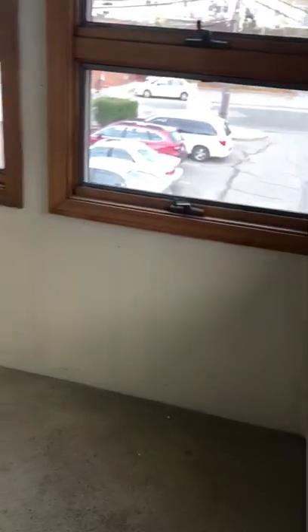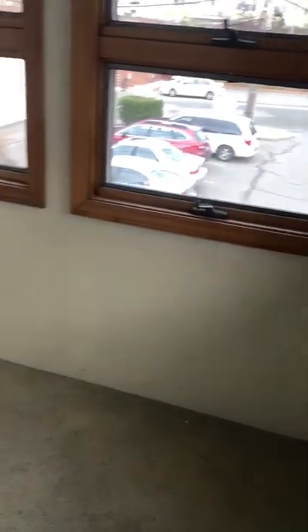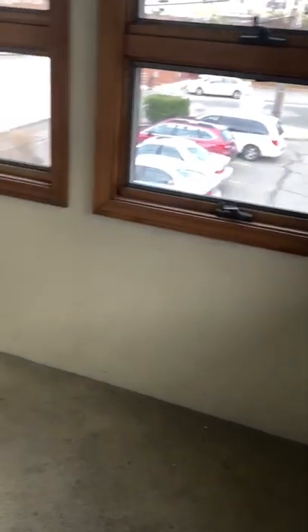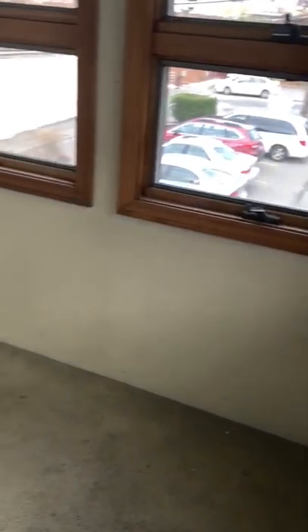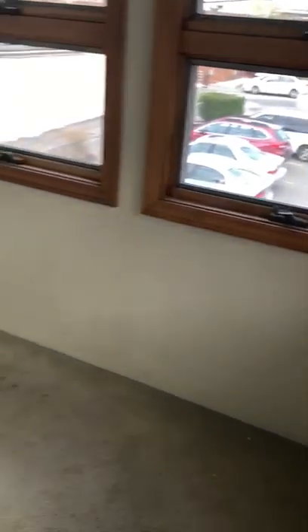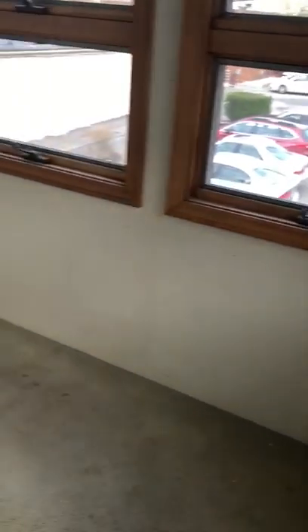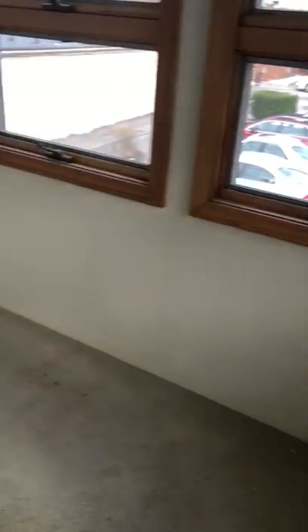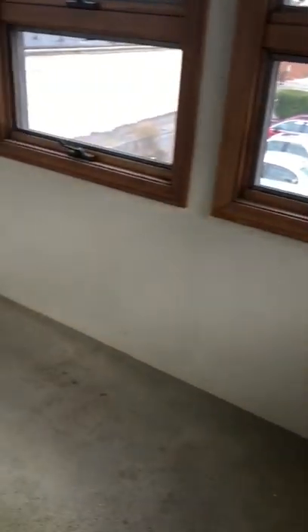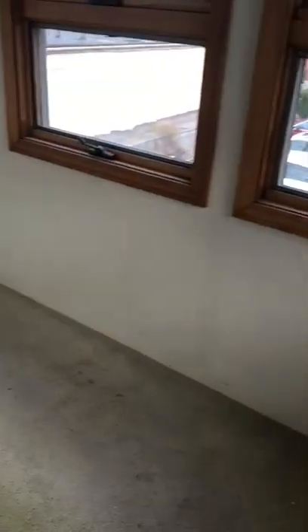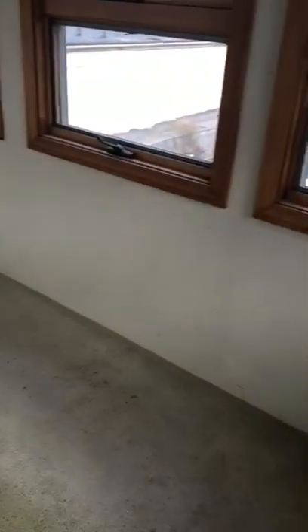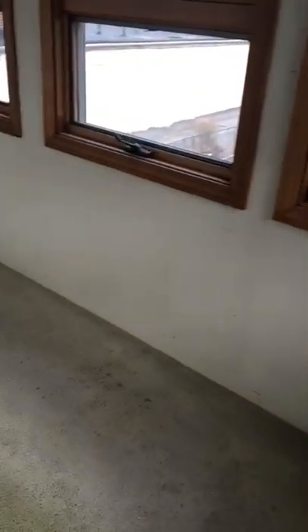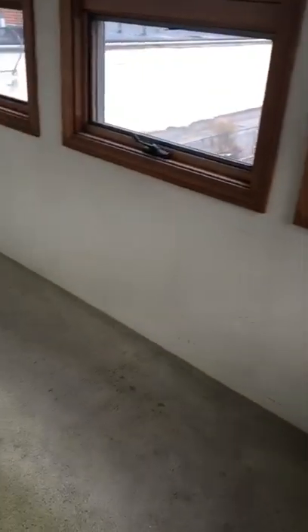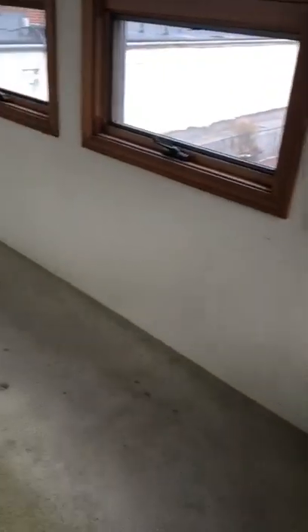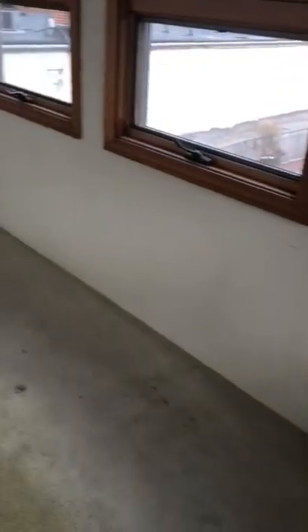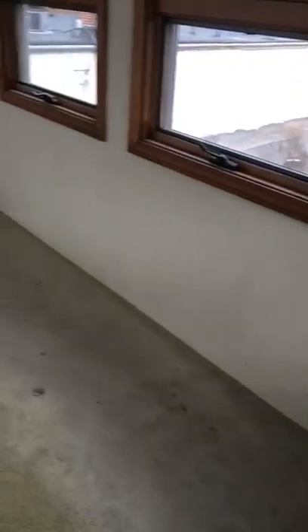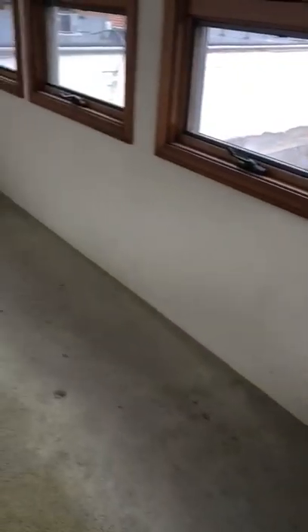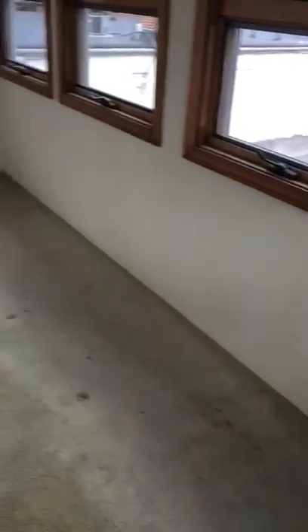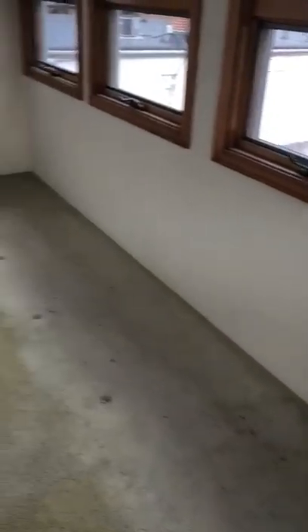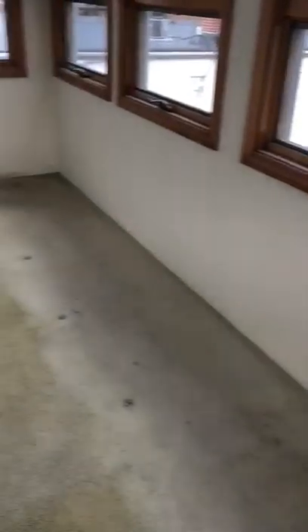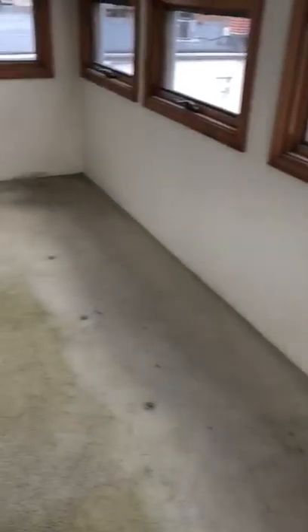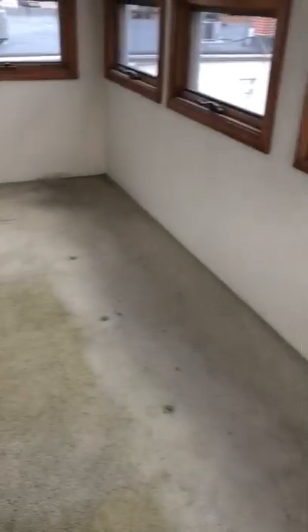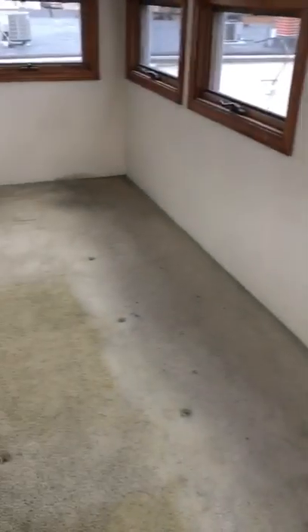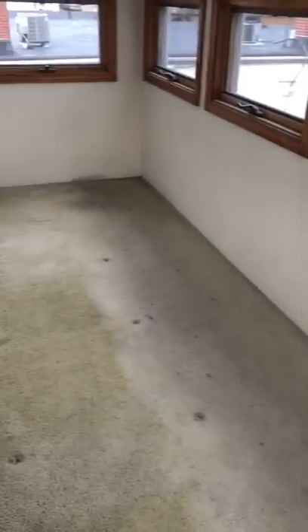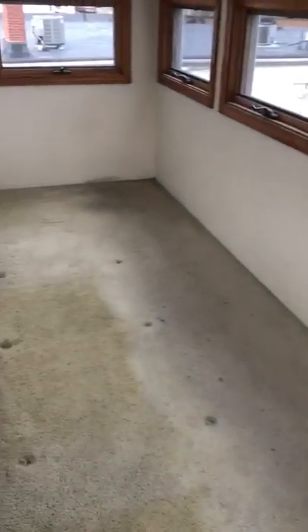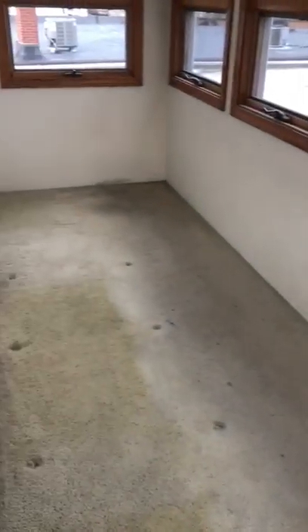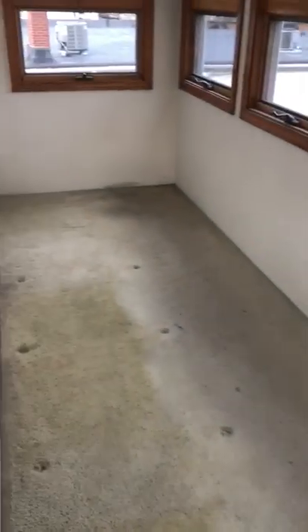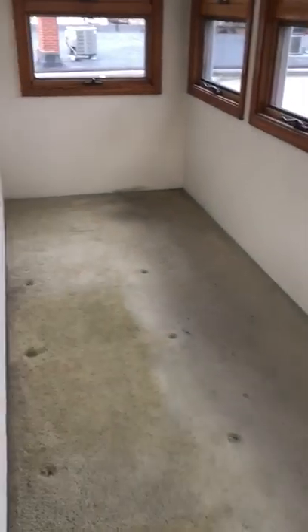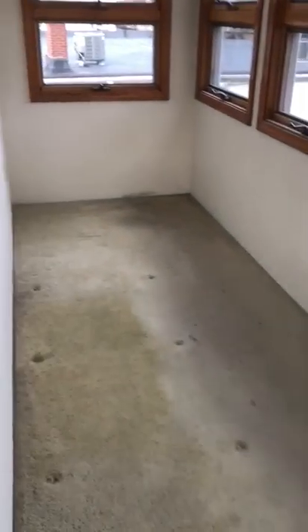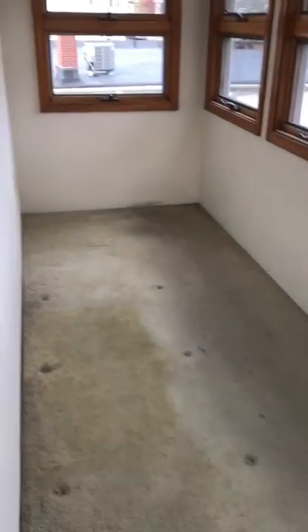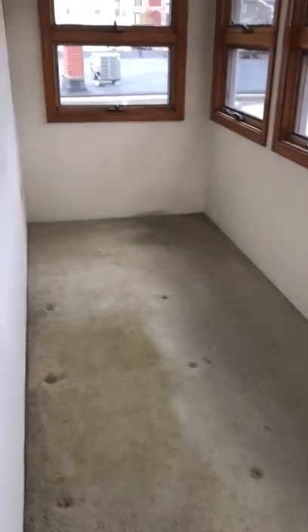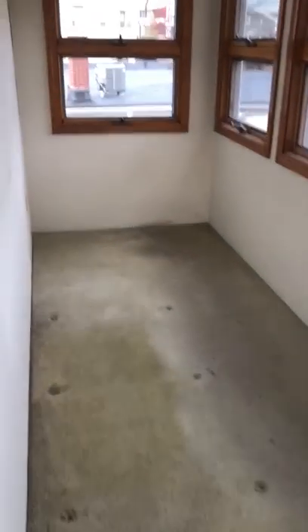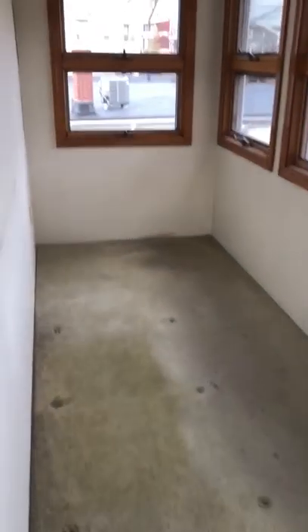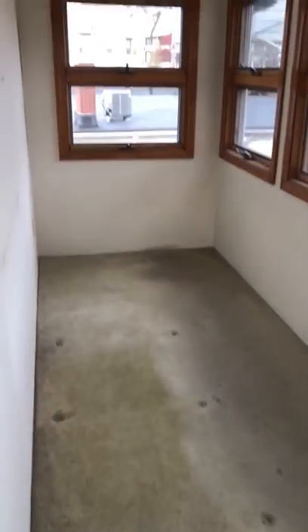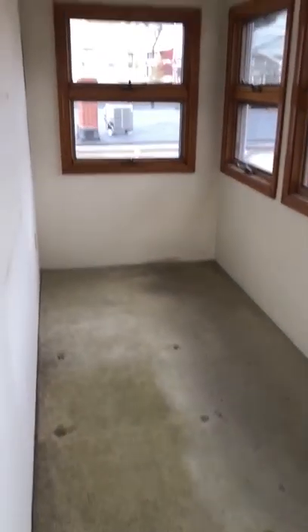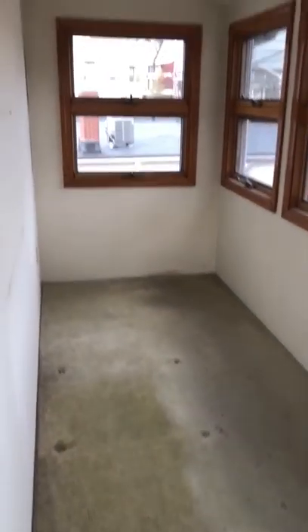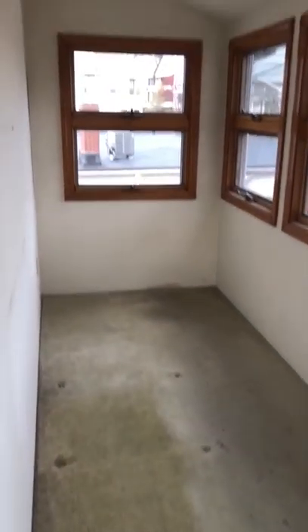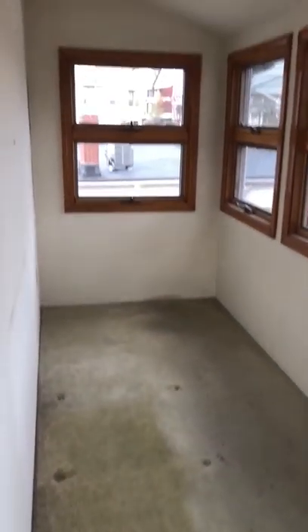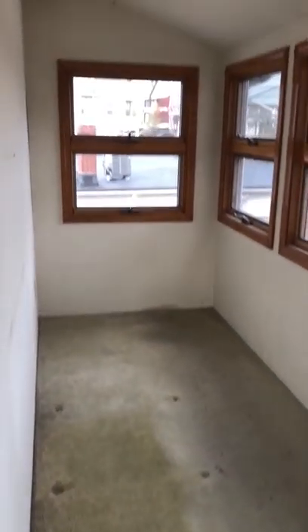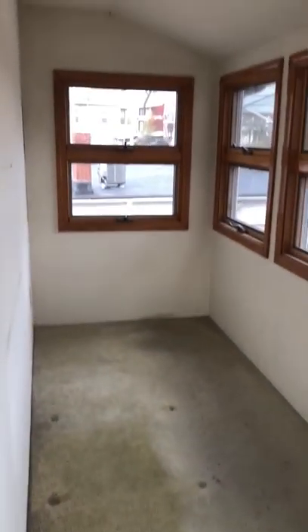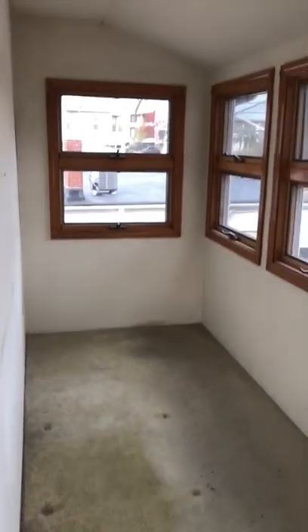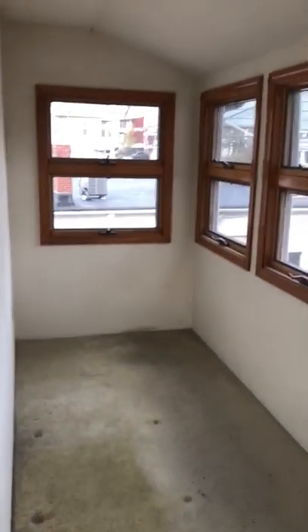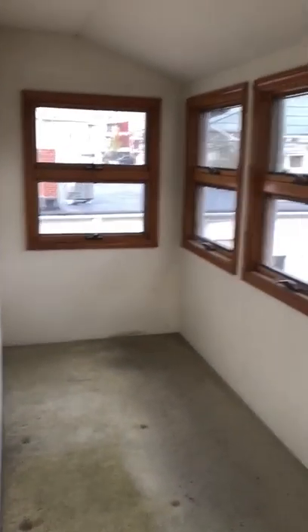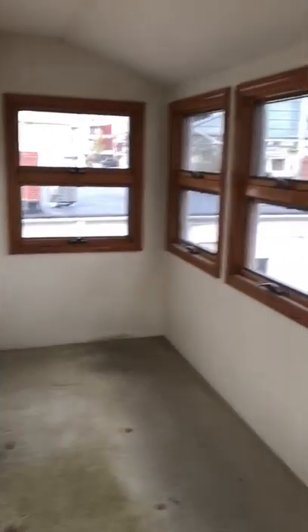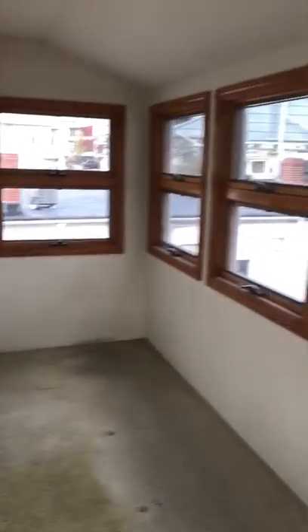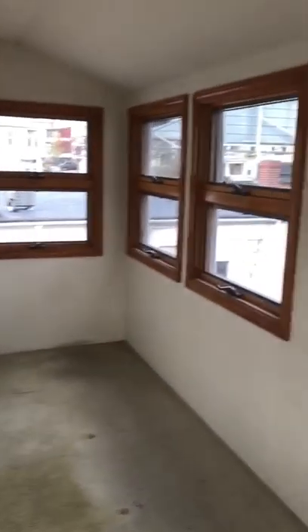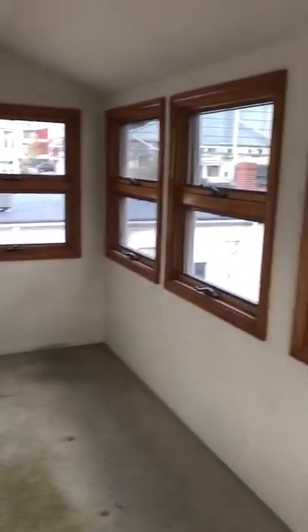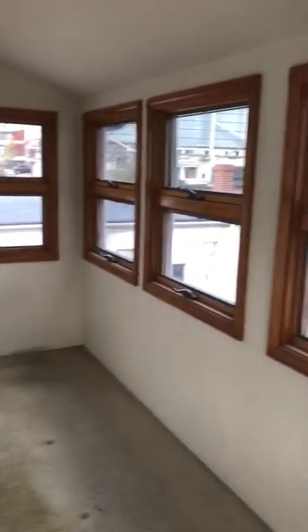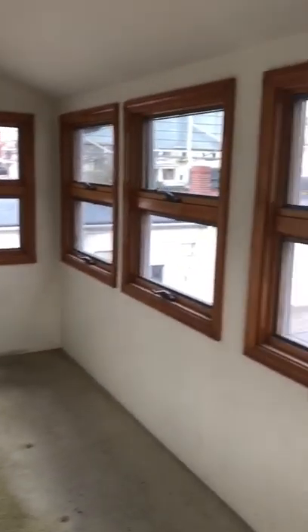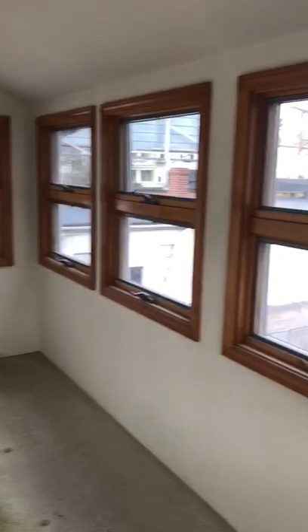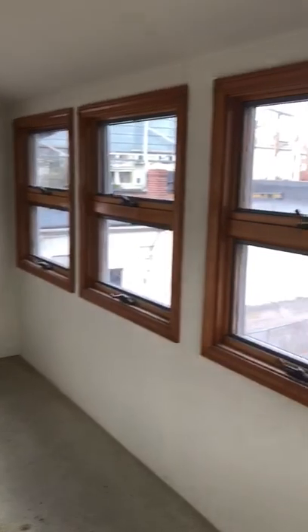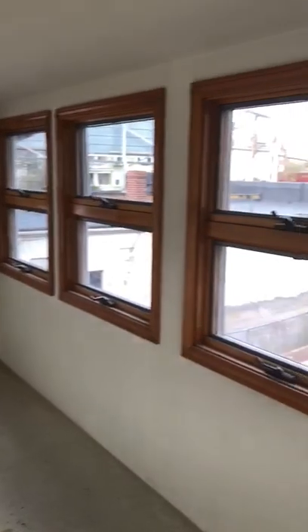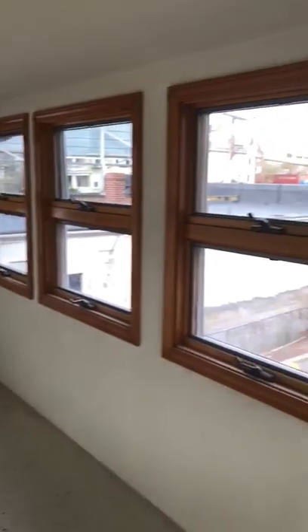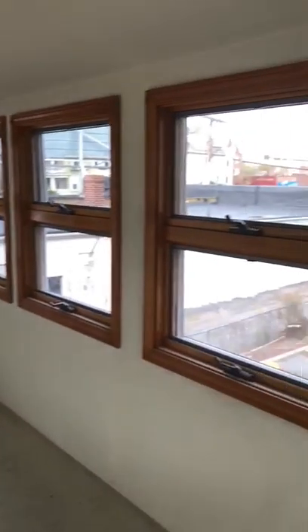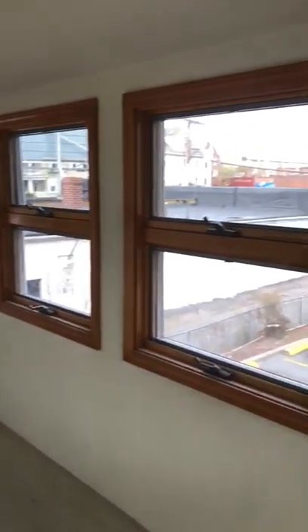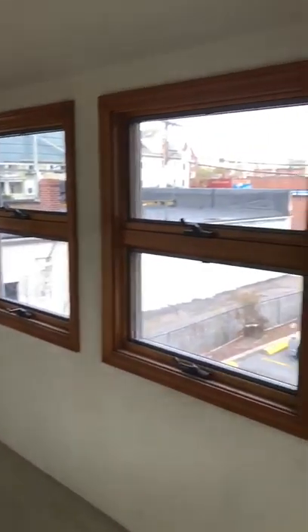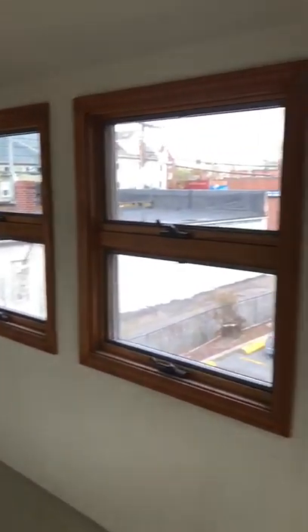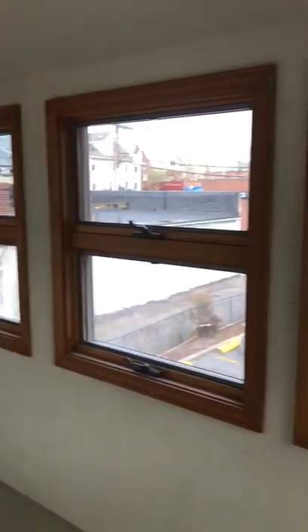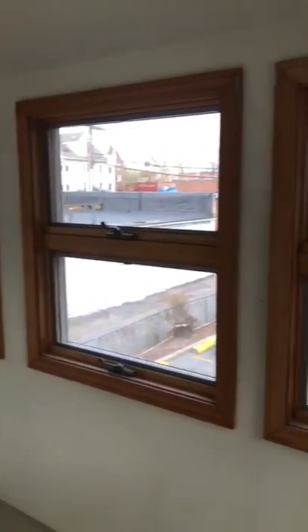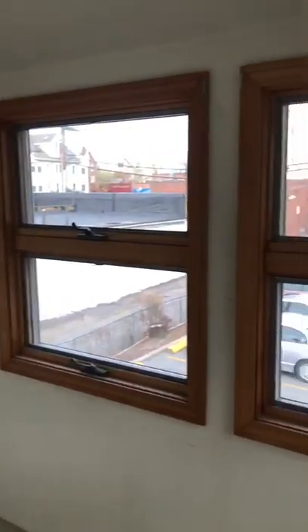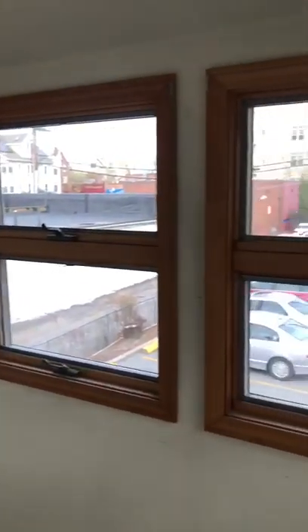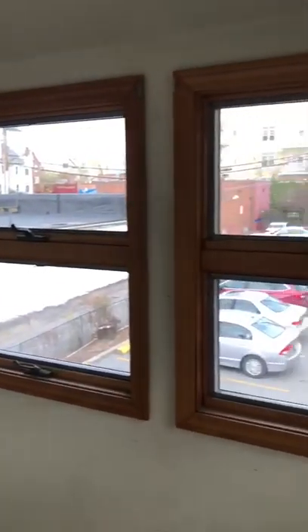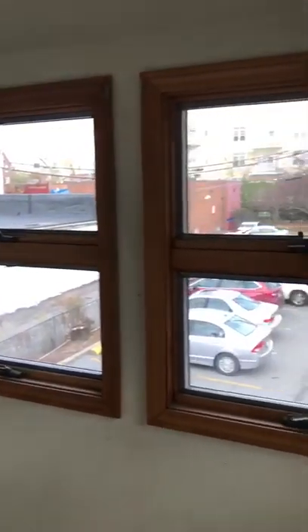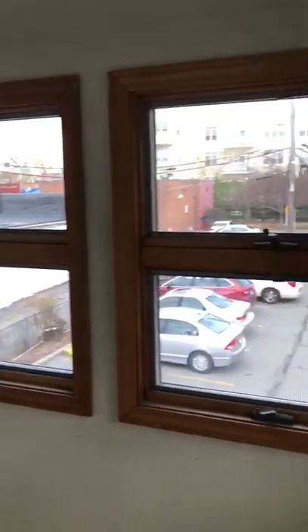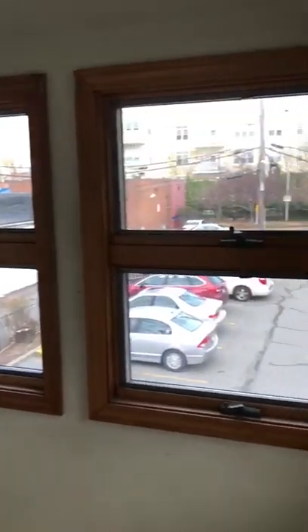There's an enclosed porch with a lot of windows.